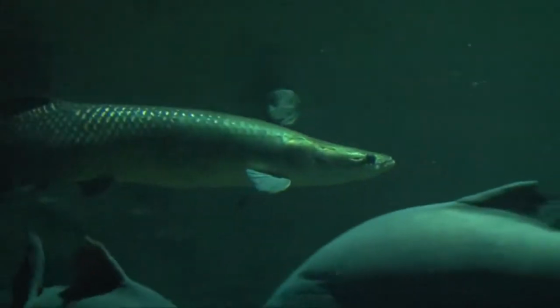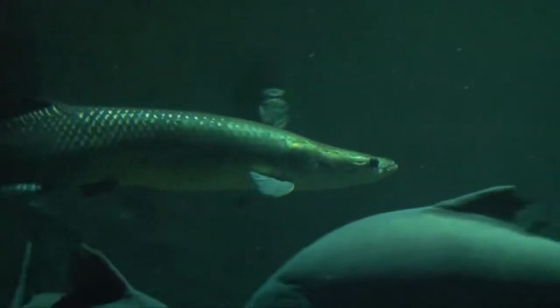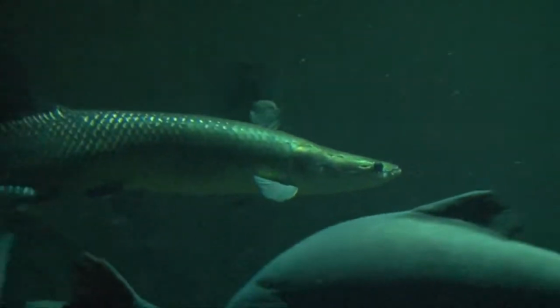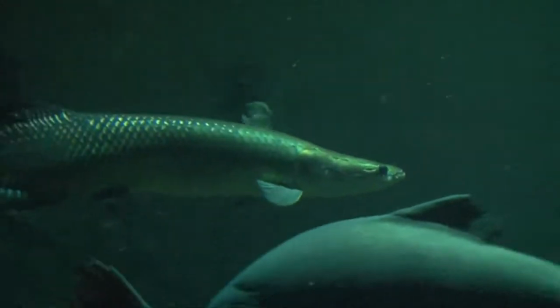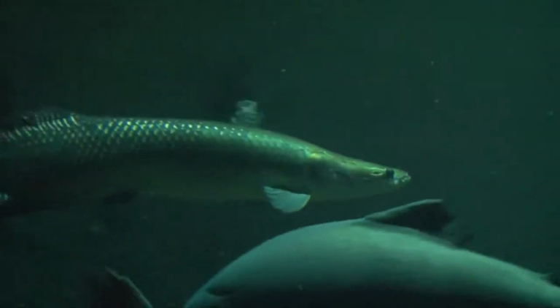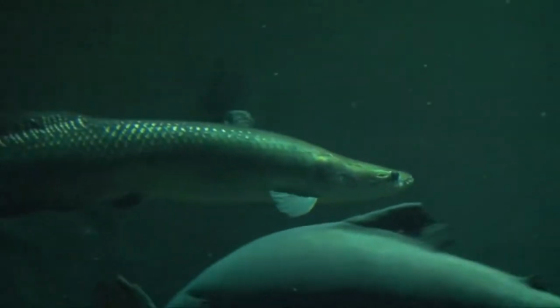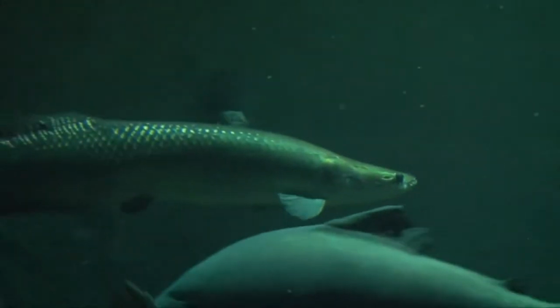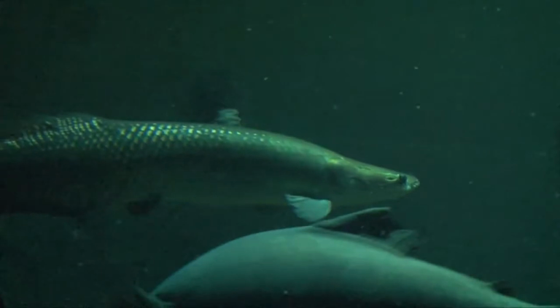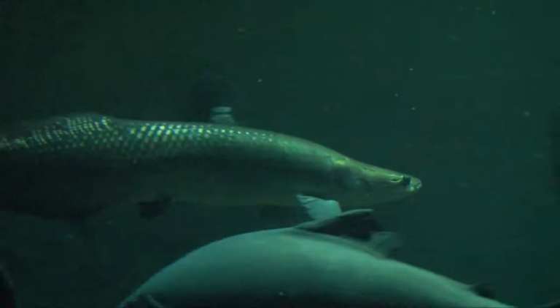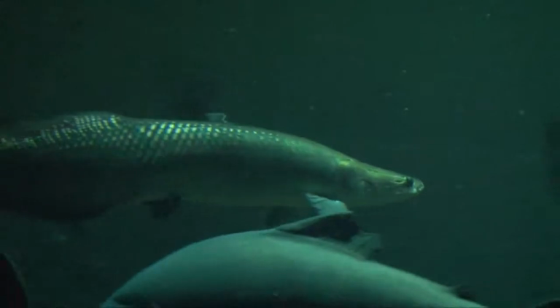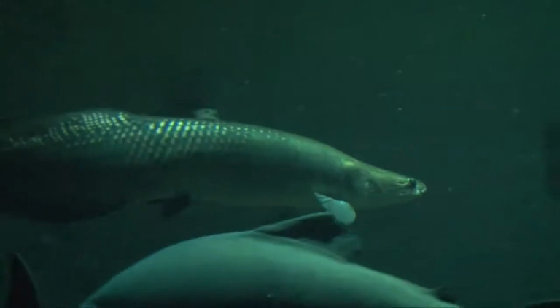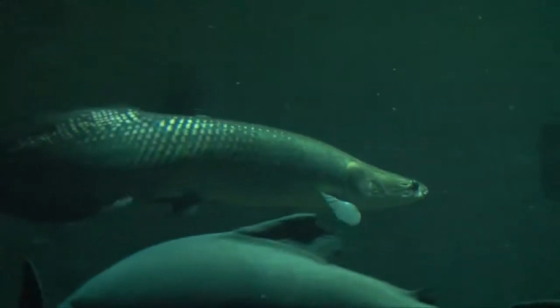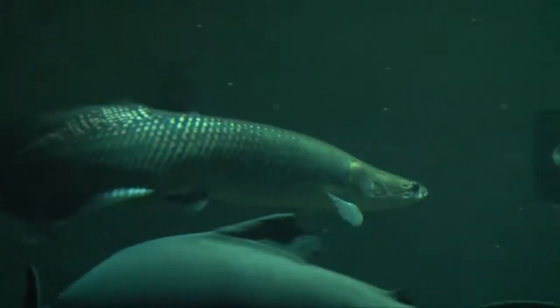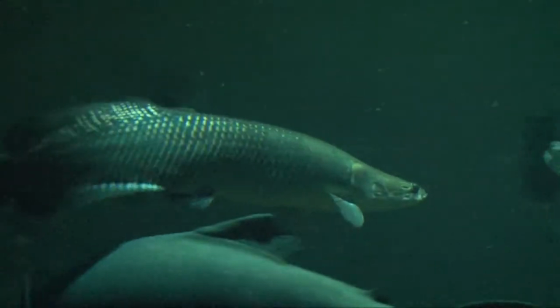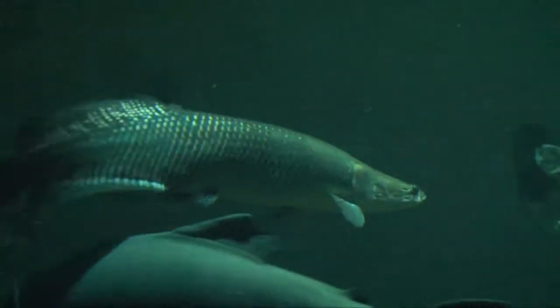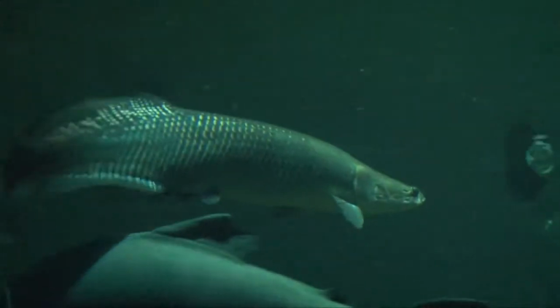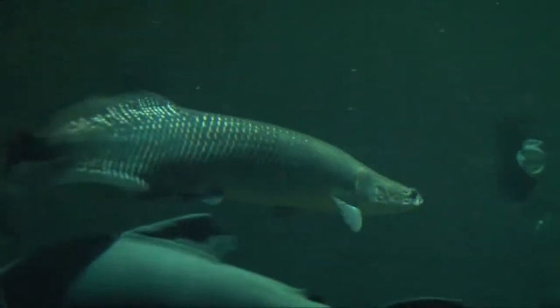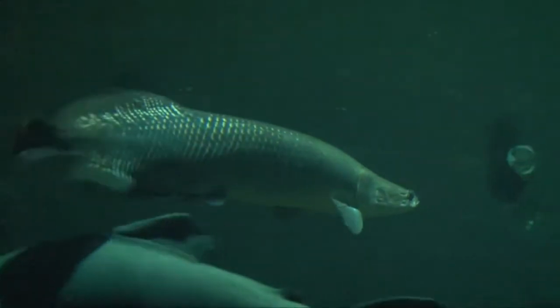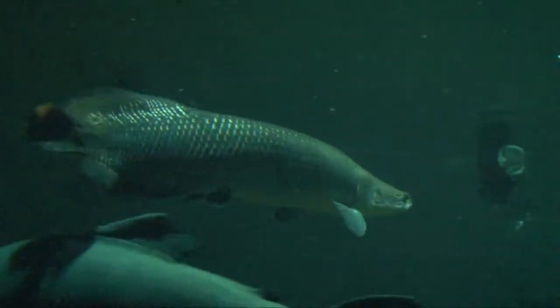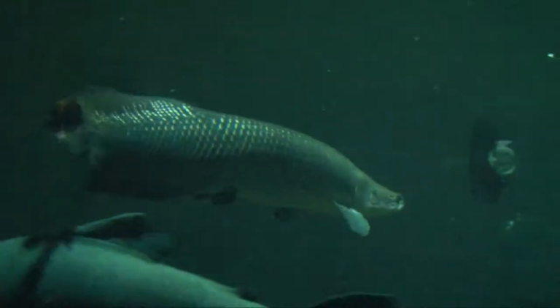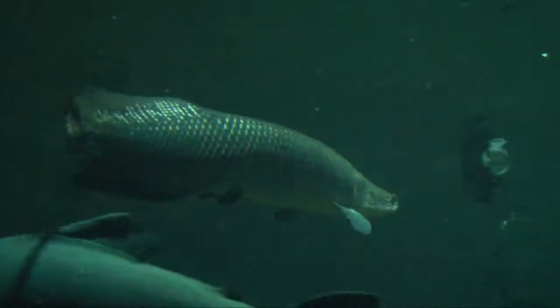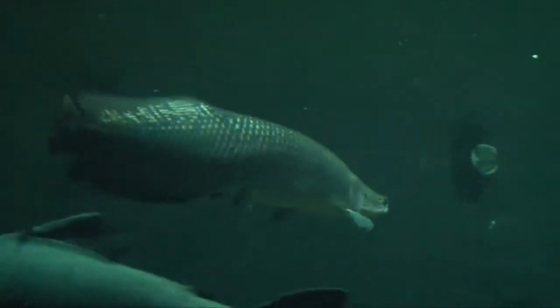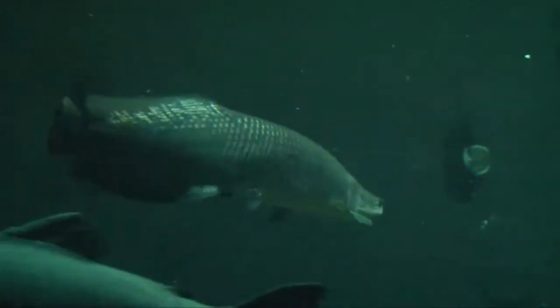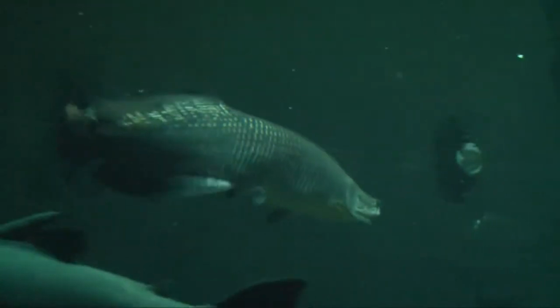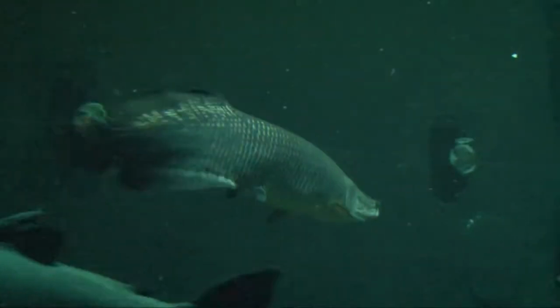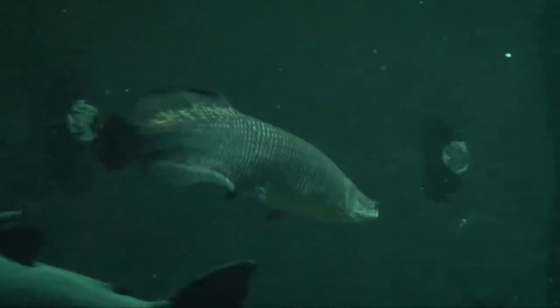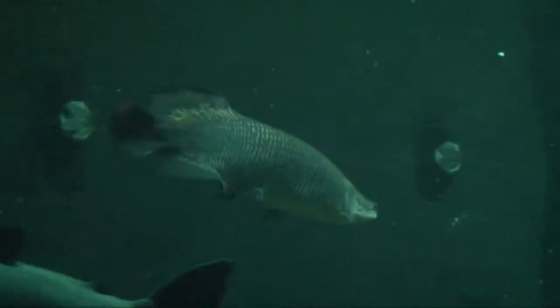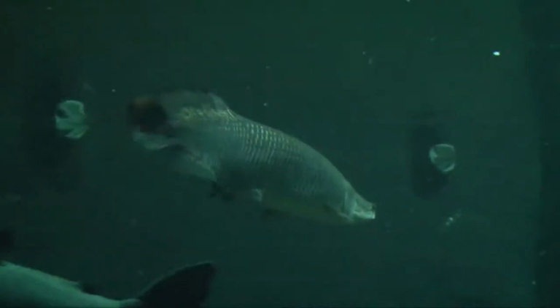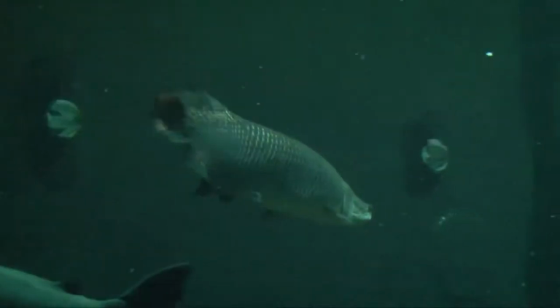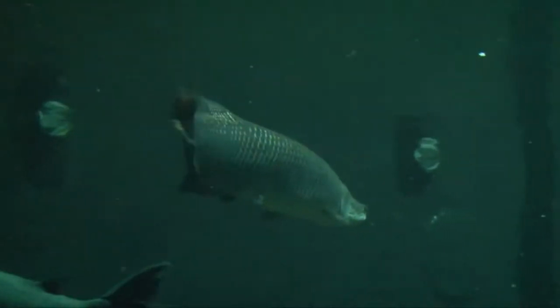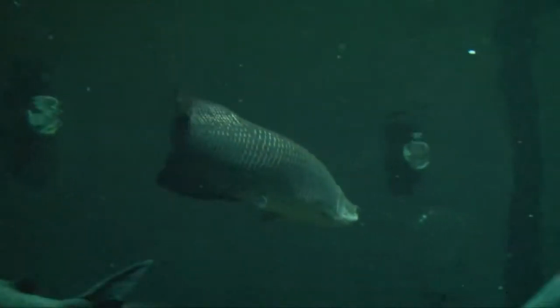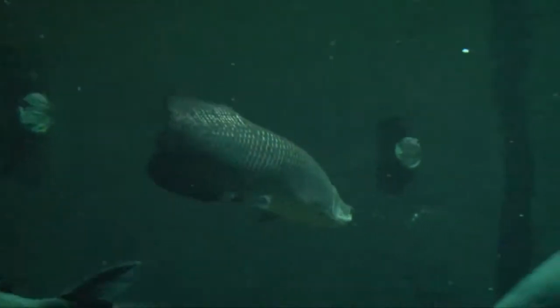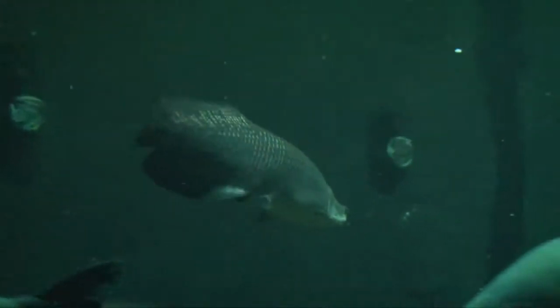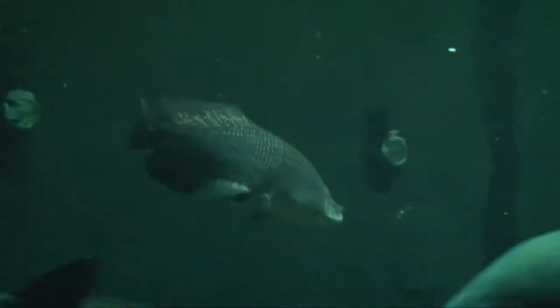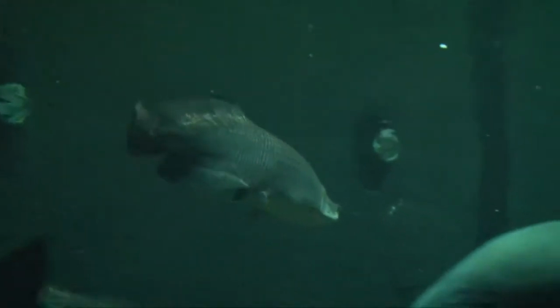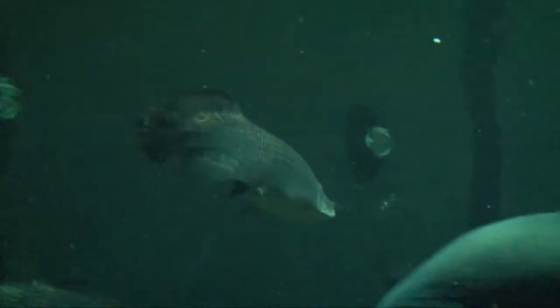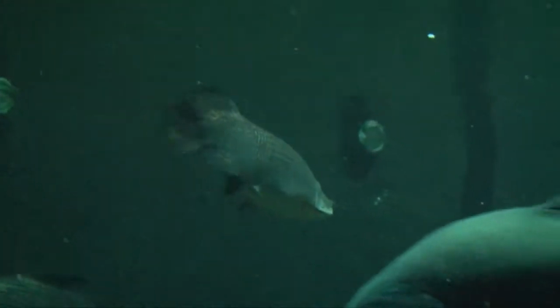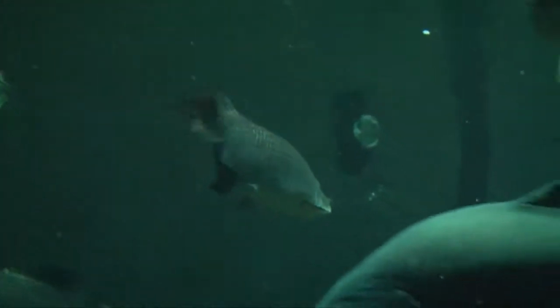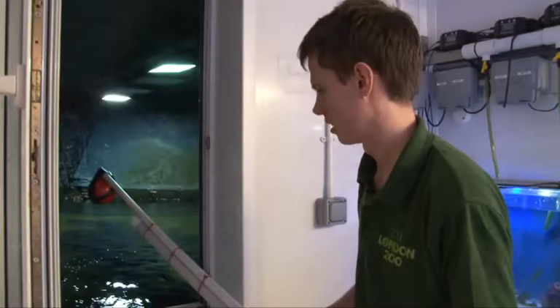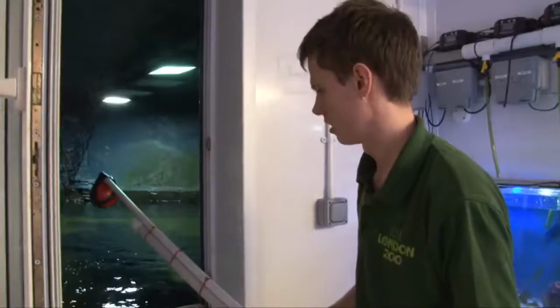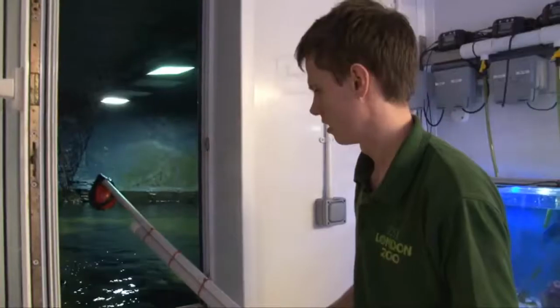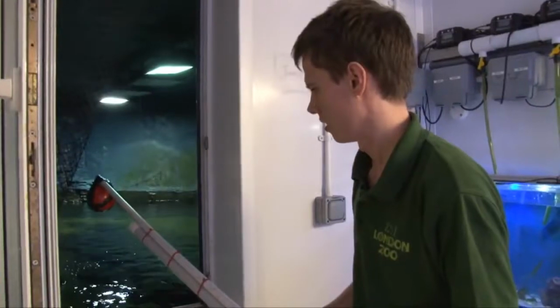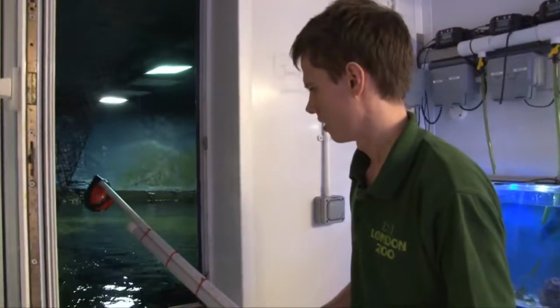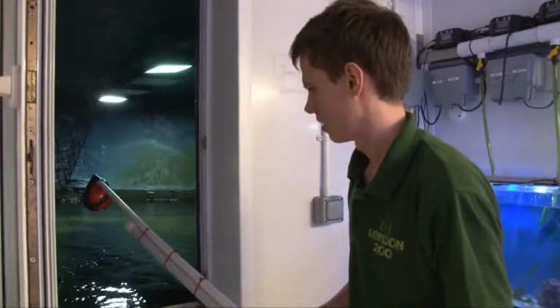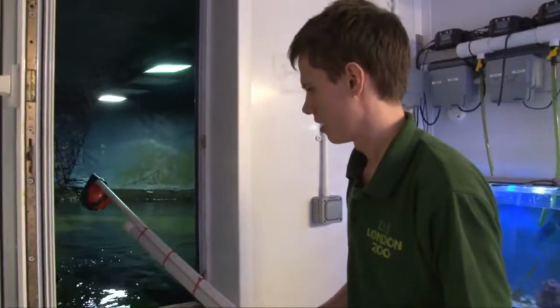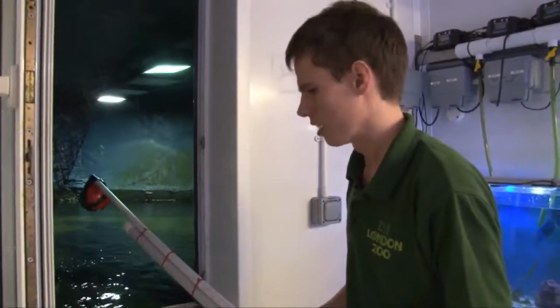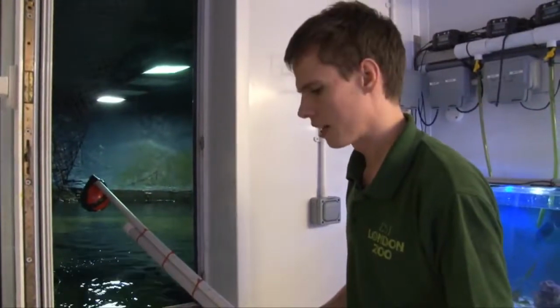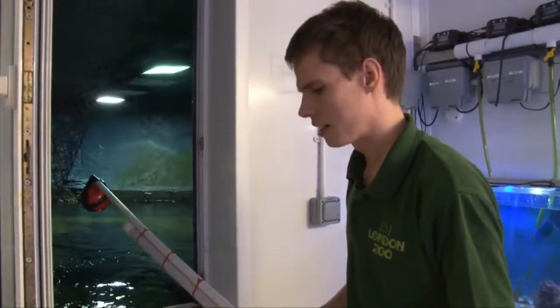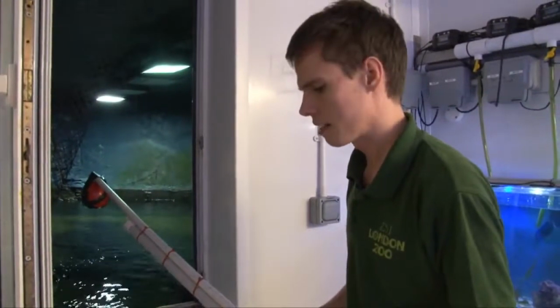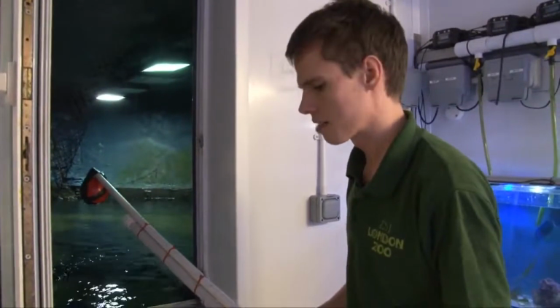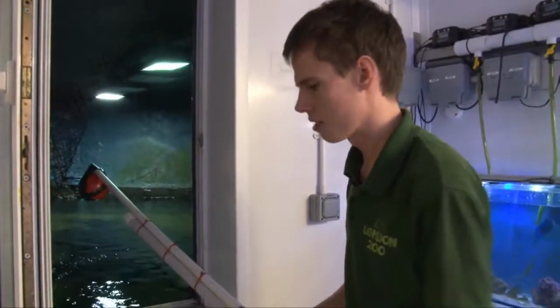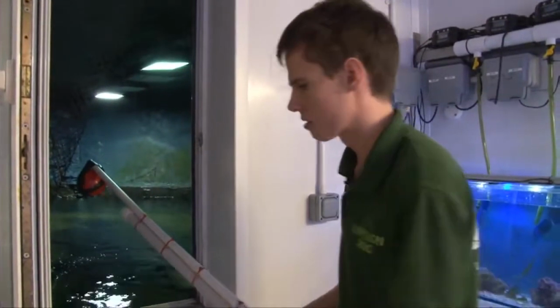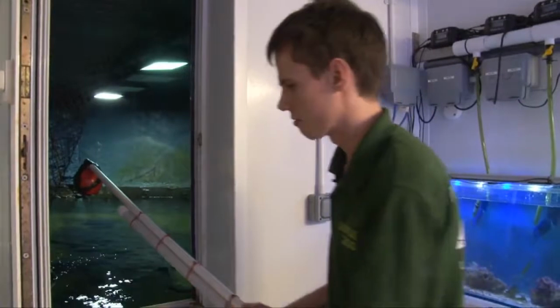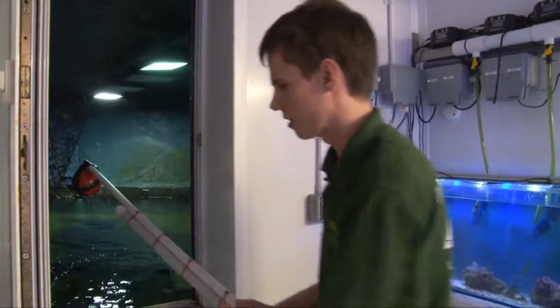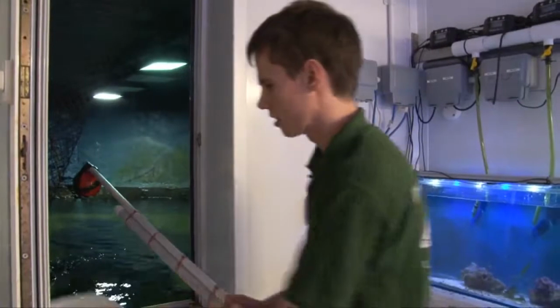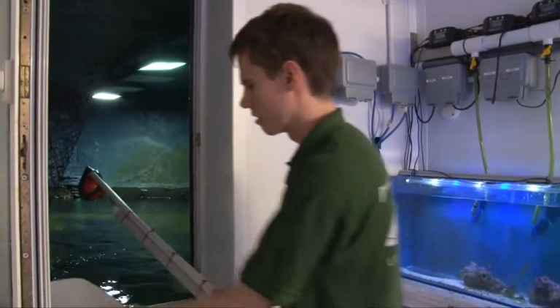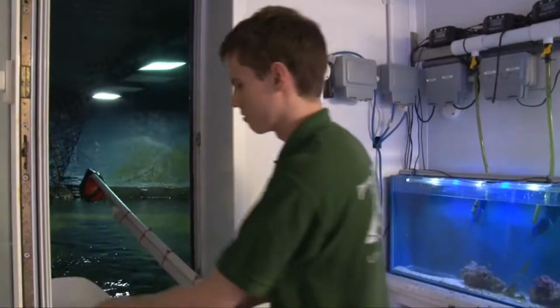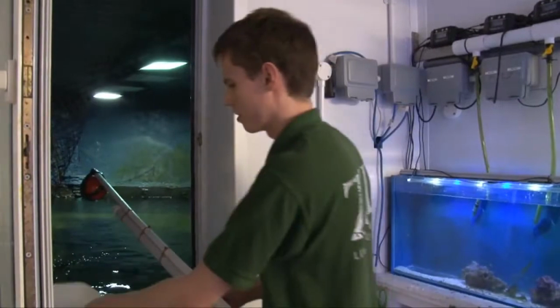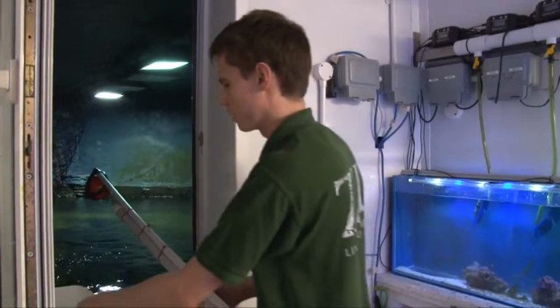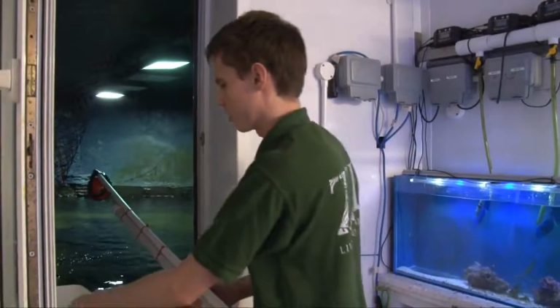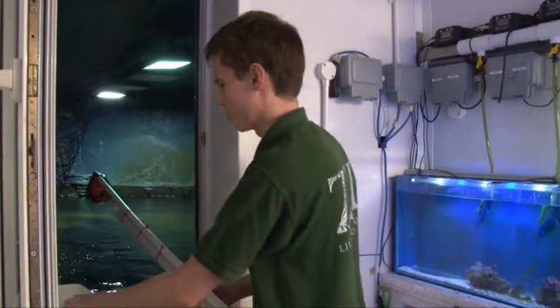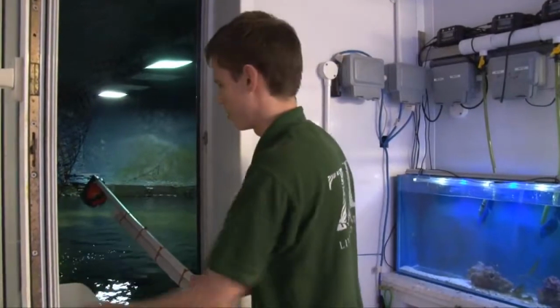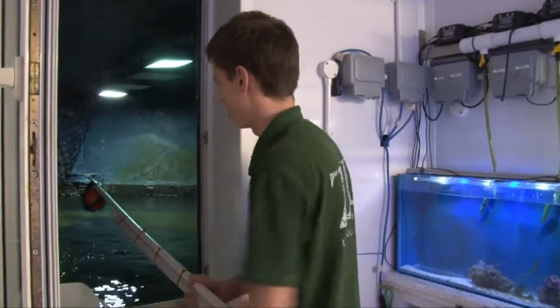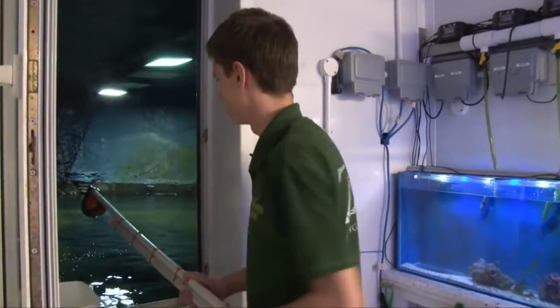These are notorious for jumping out of the exhibit, so it's important that we've got extra protection. Now it's time to feed the arapaima.